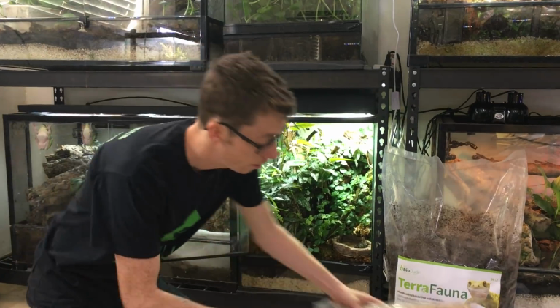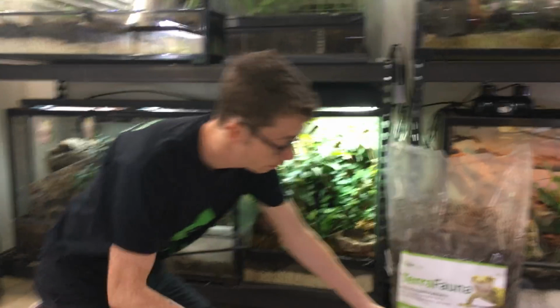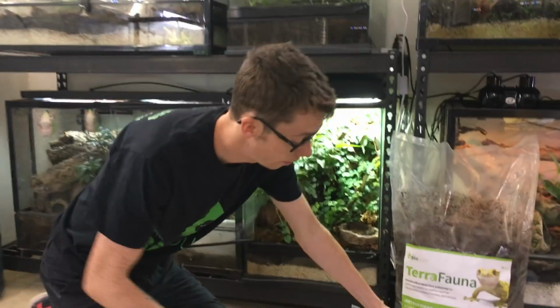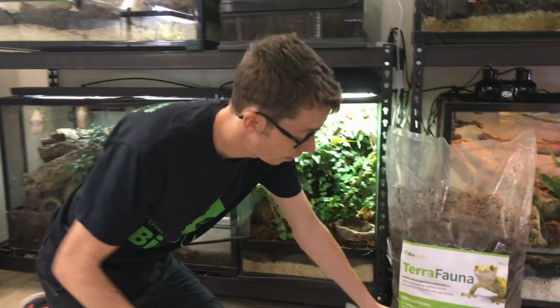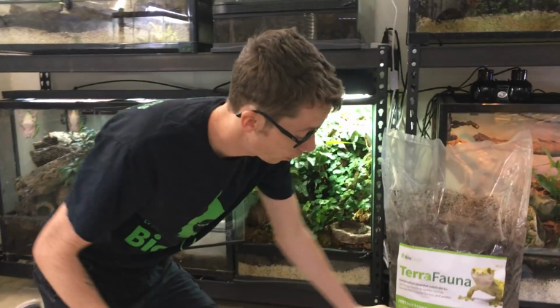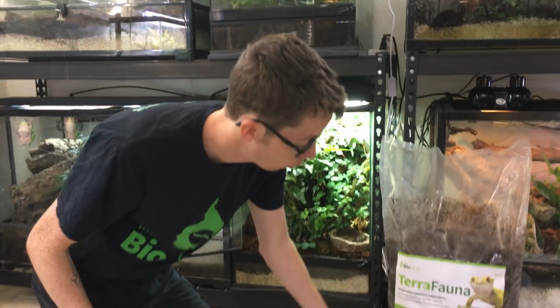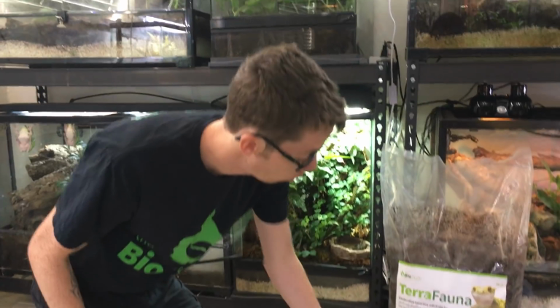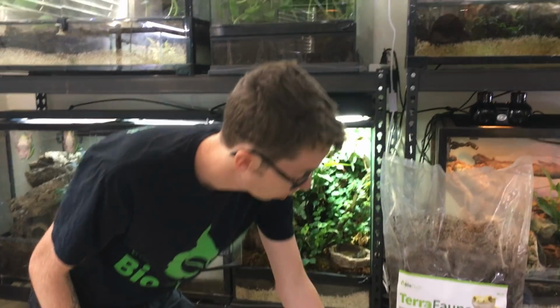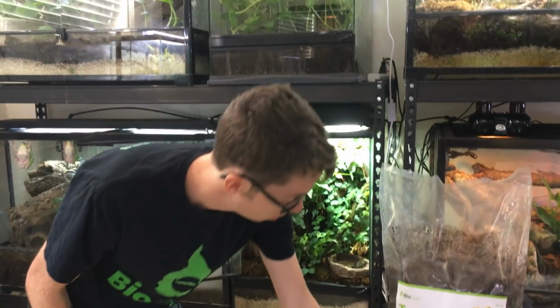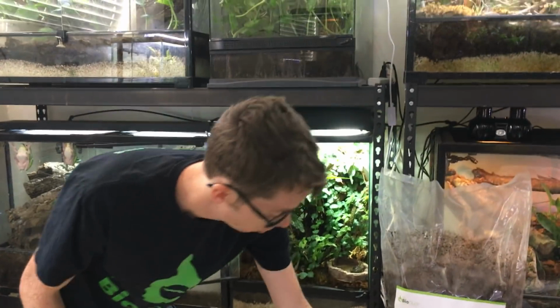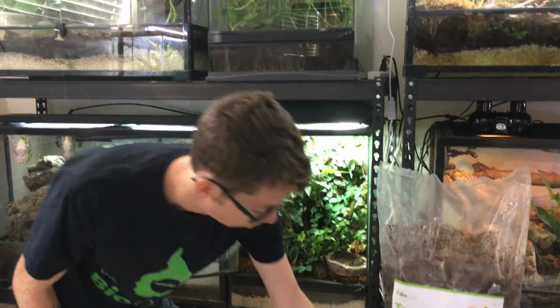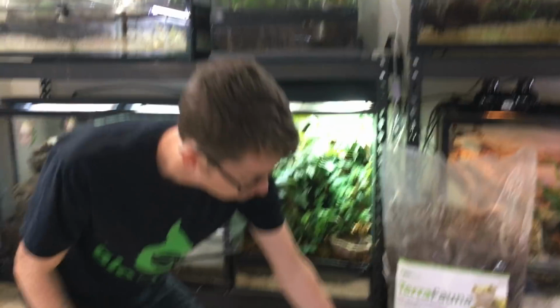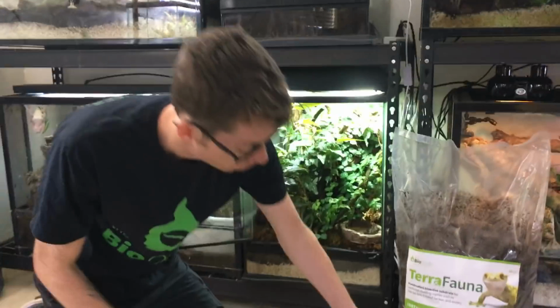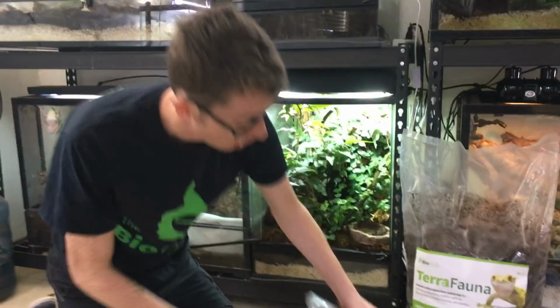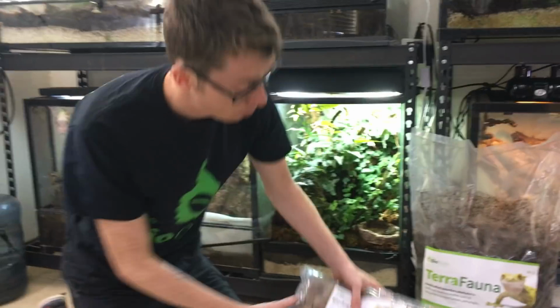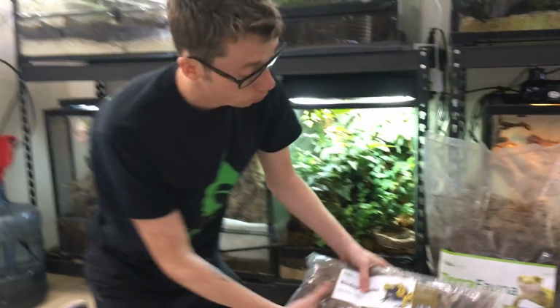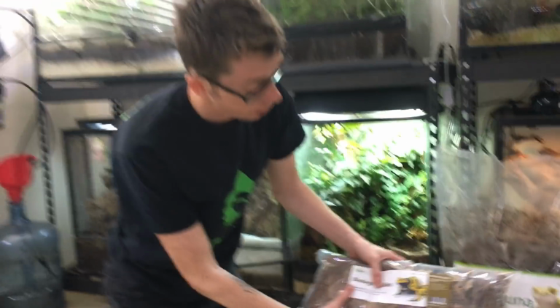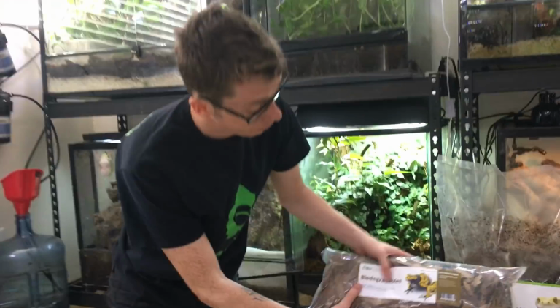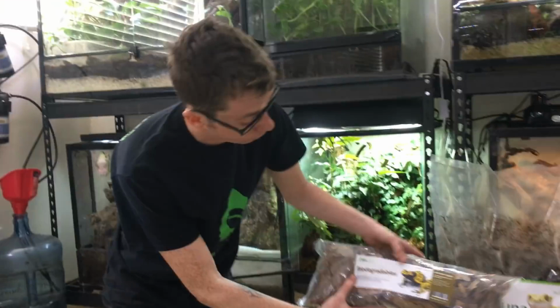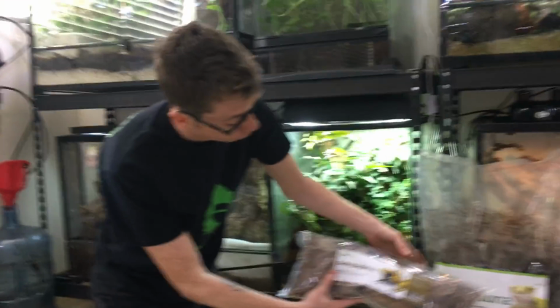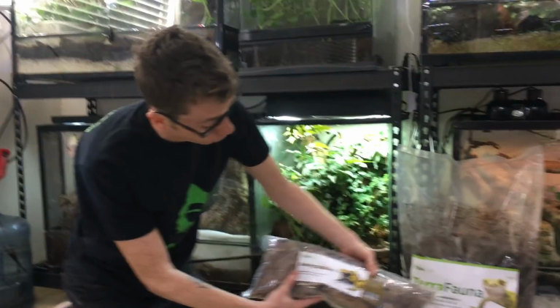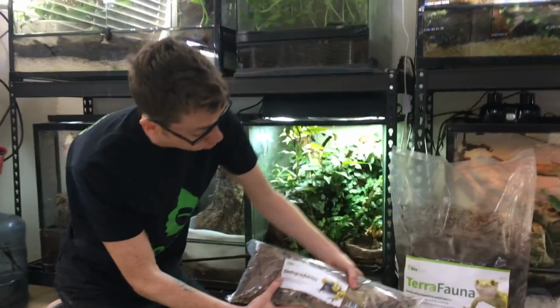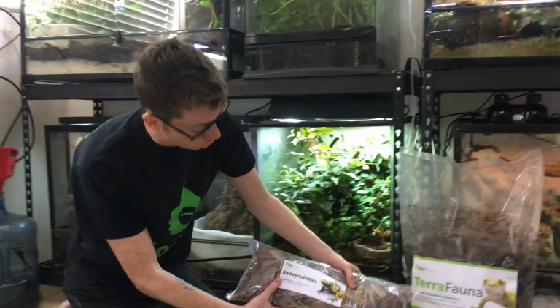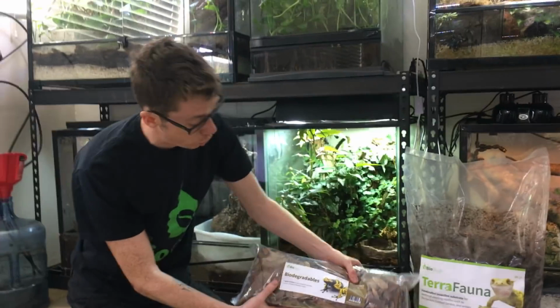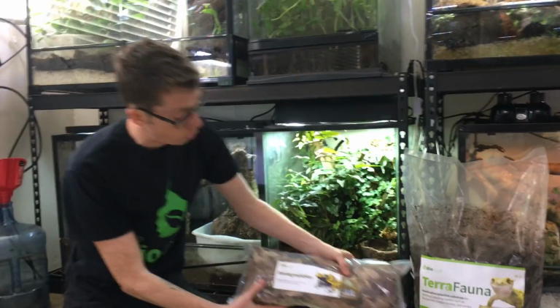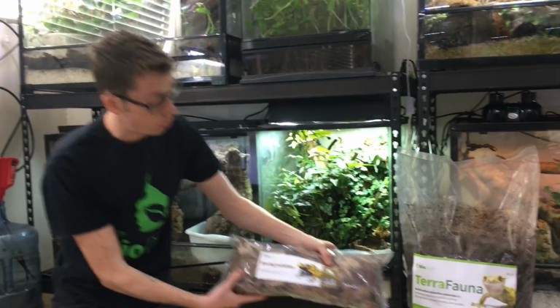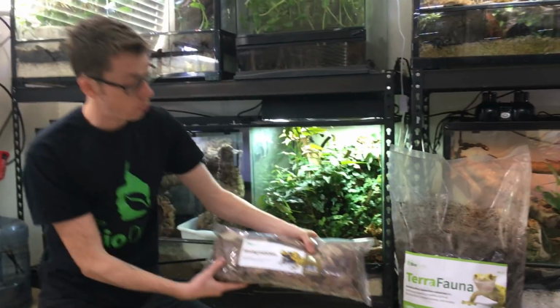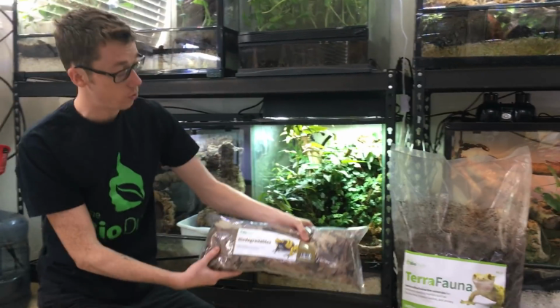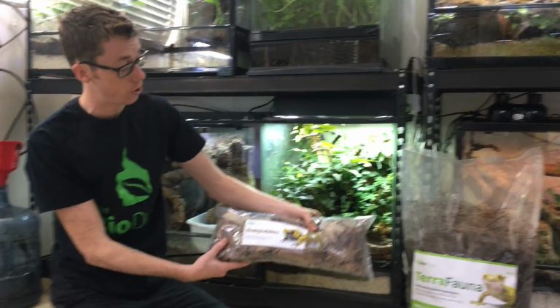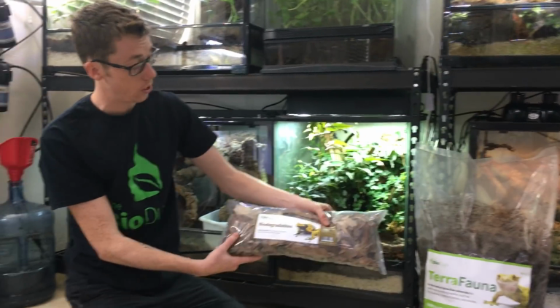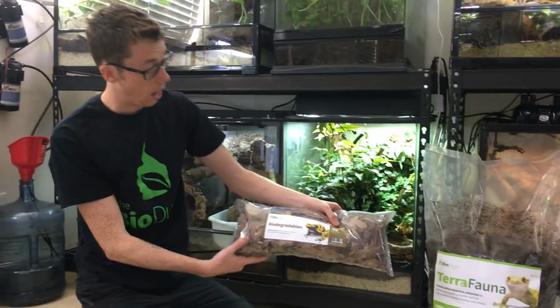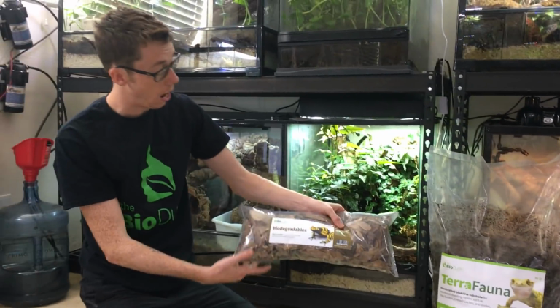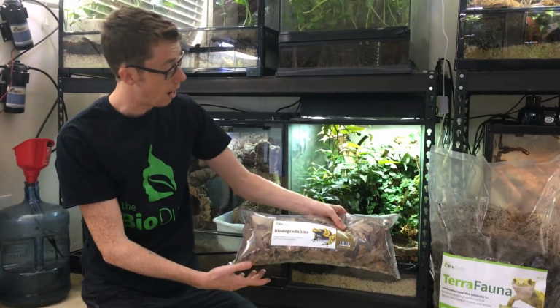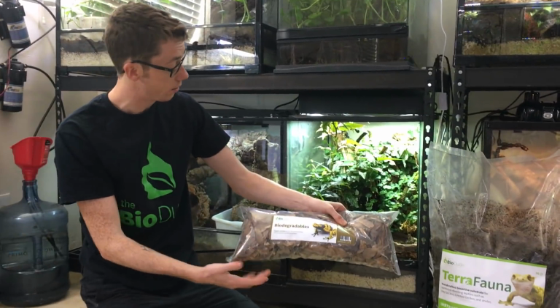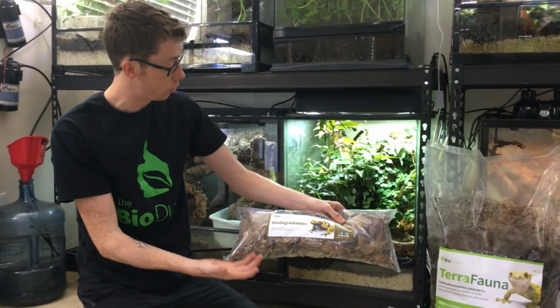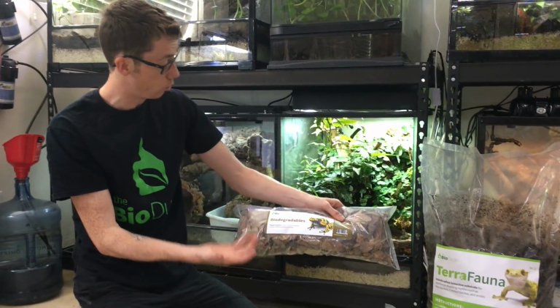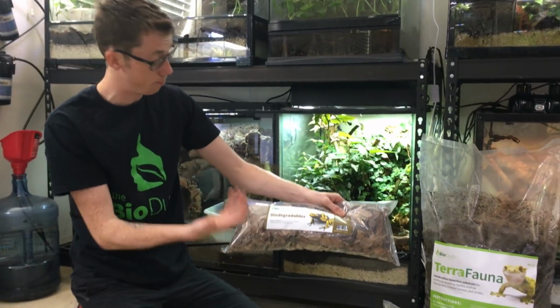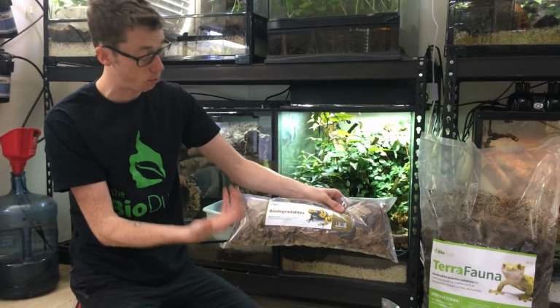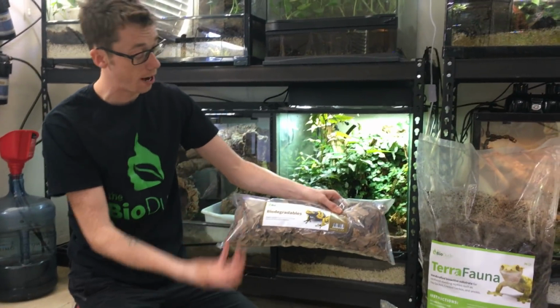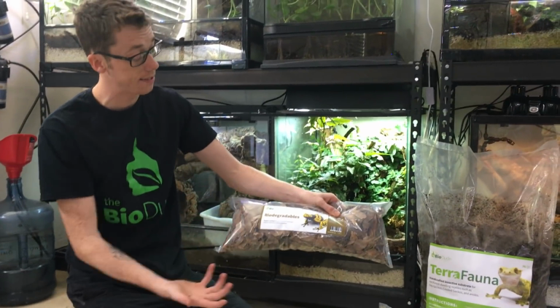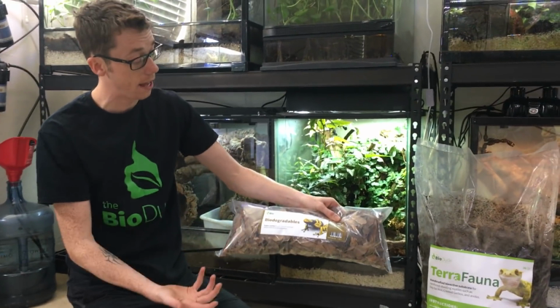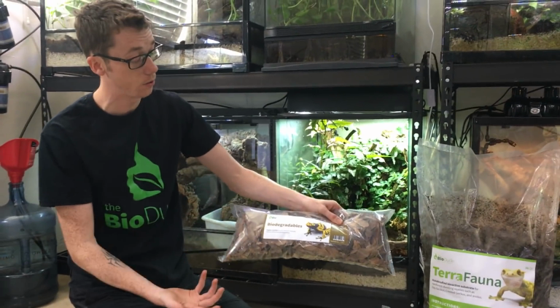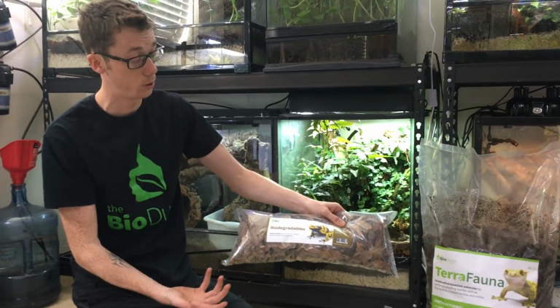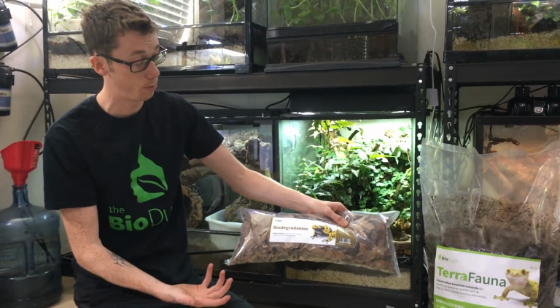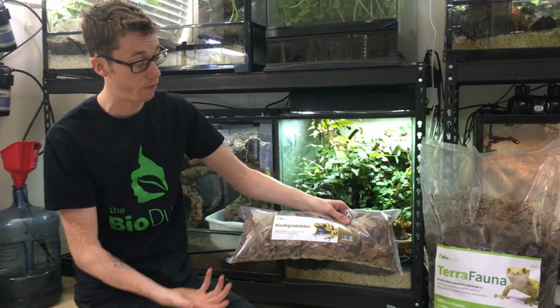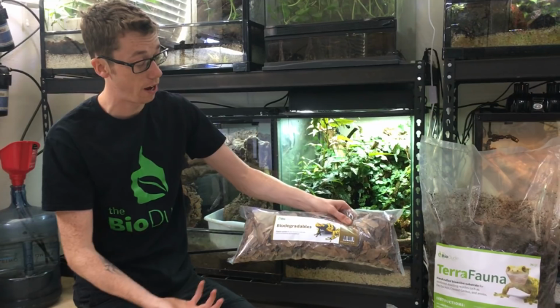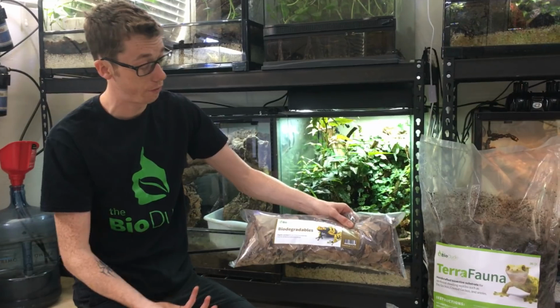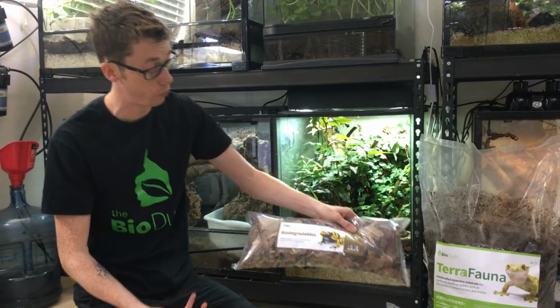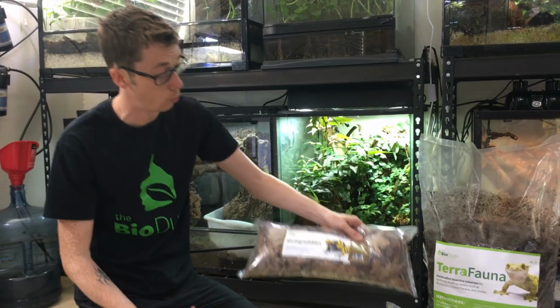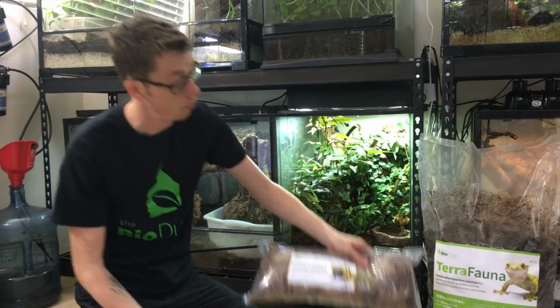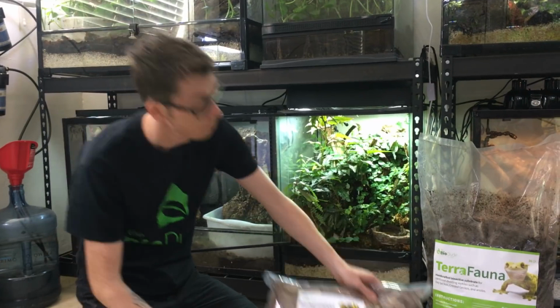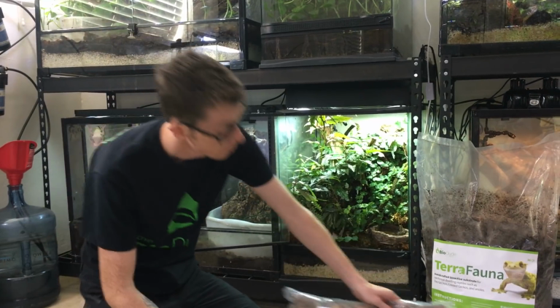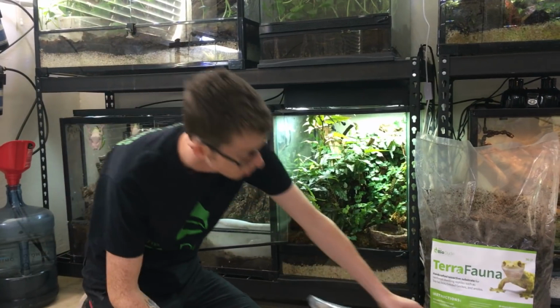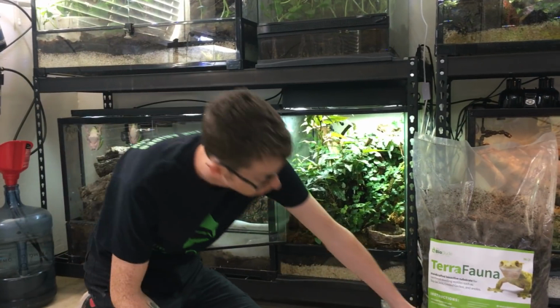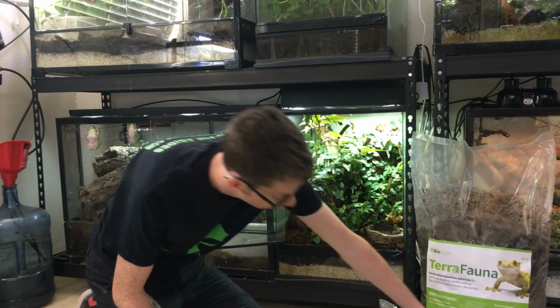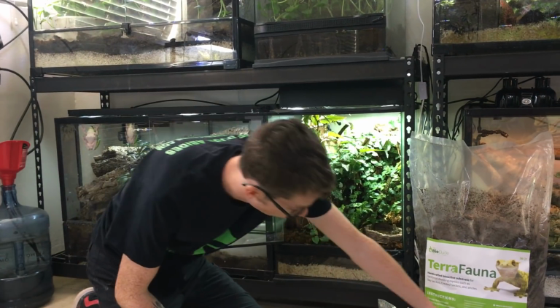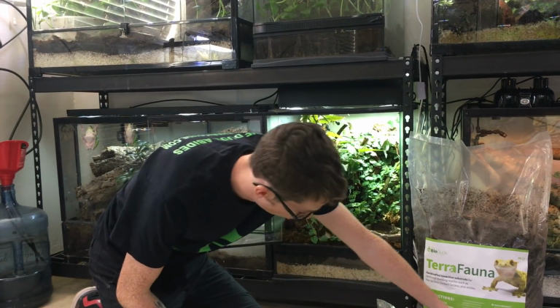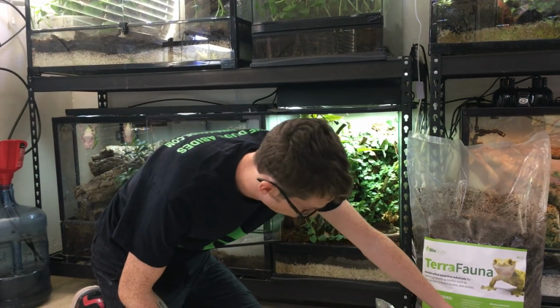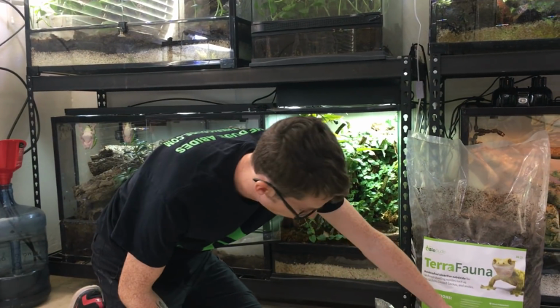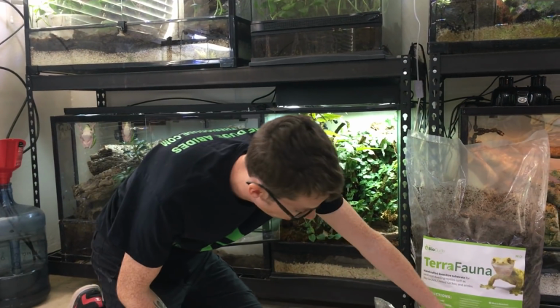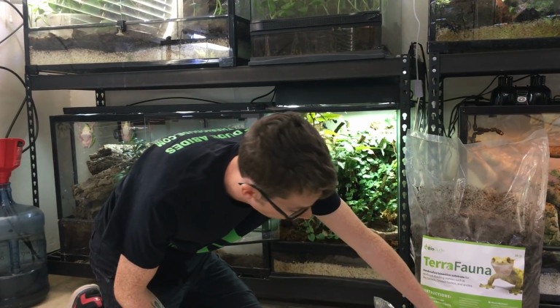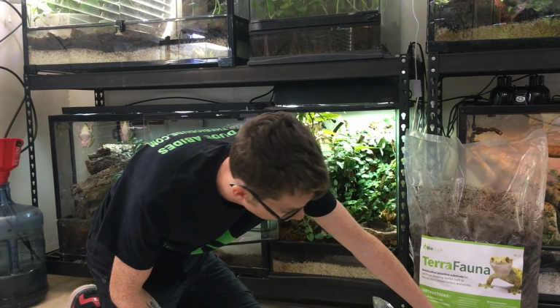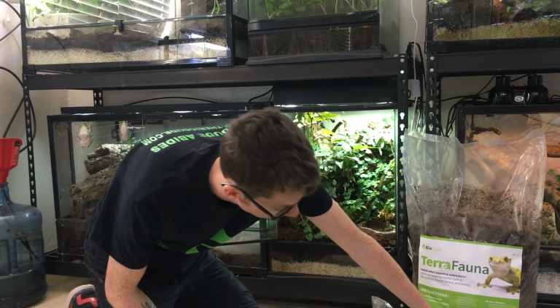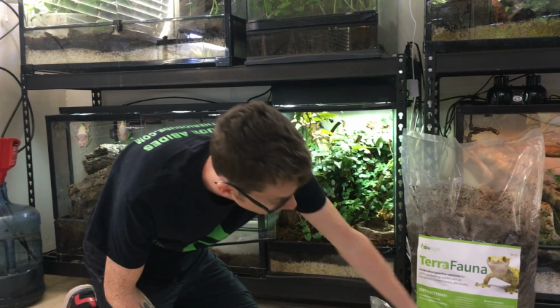And here's your staple leaf litter, which you use to break down and provide fuel for your terrarium.